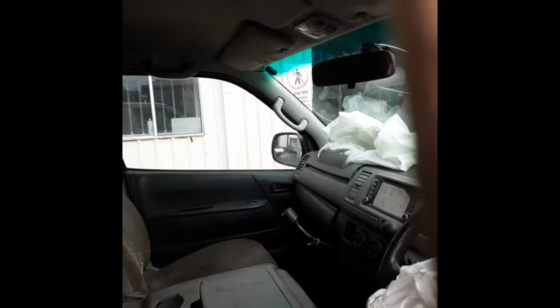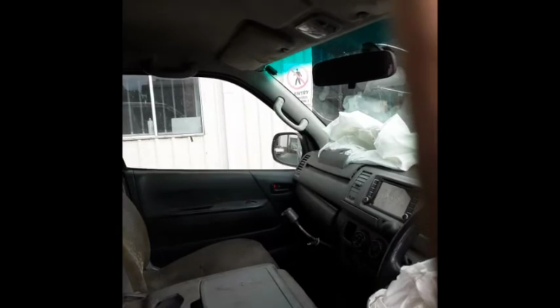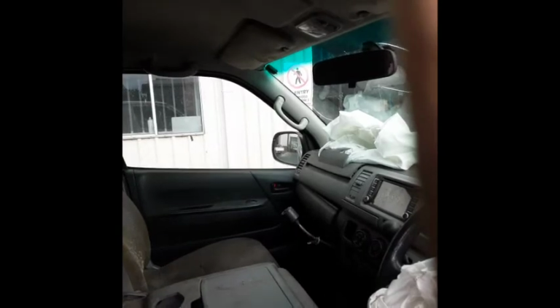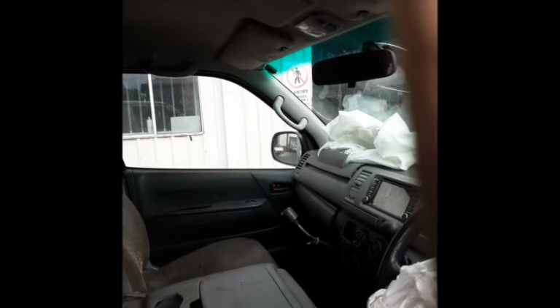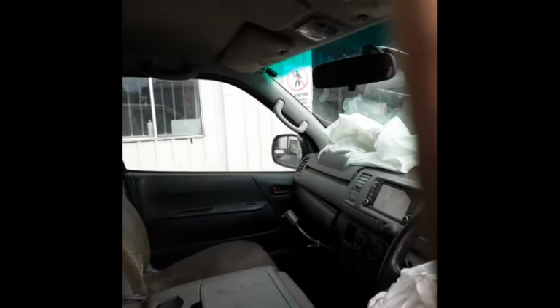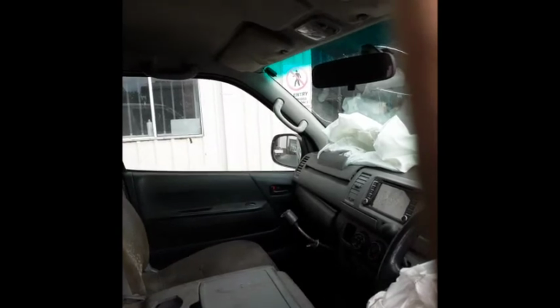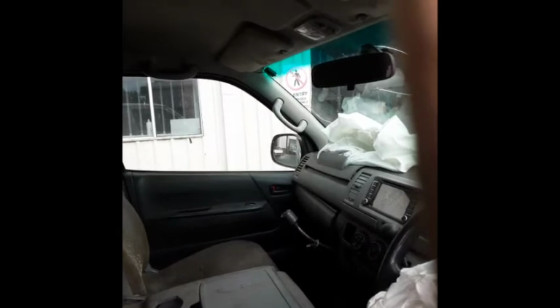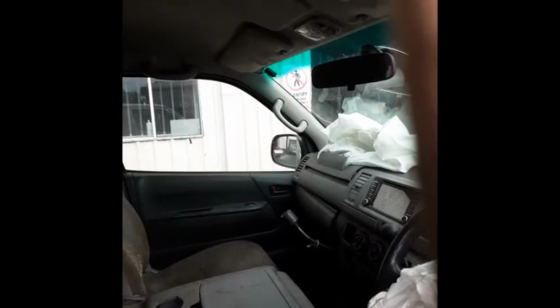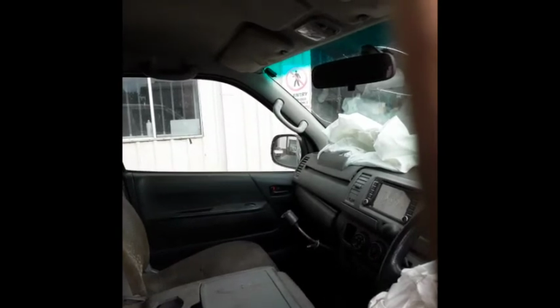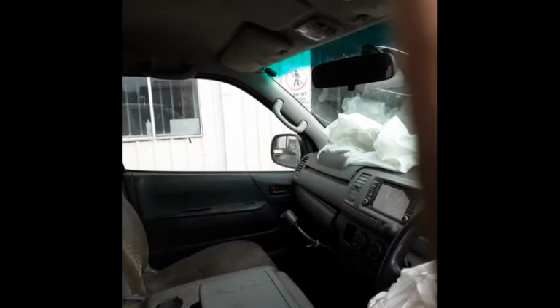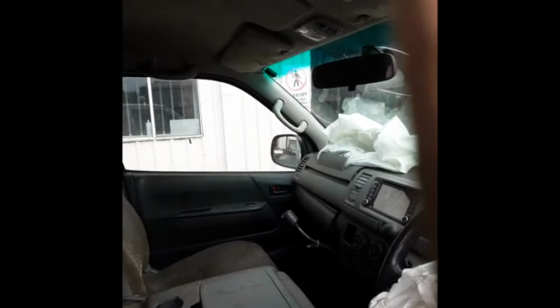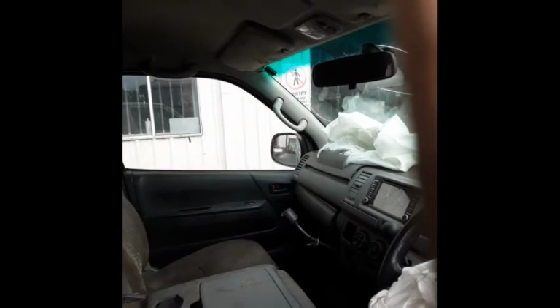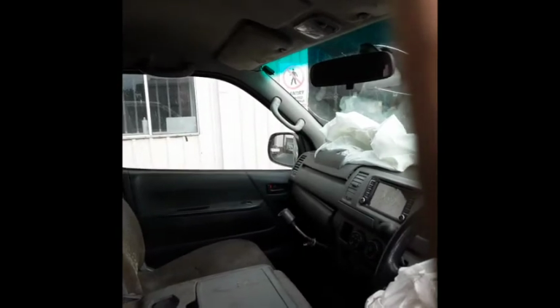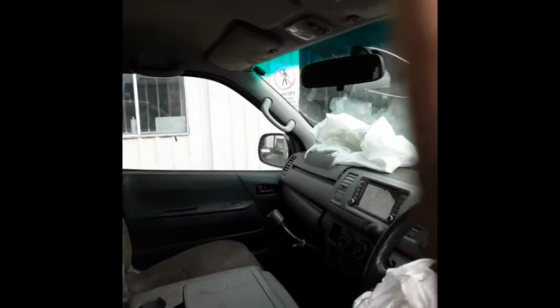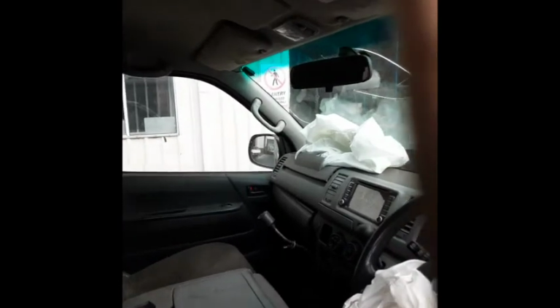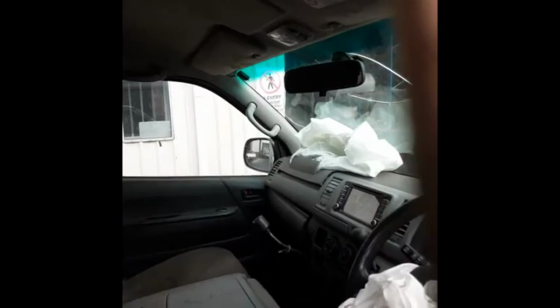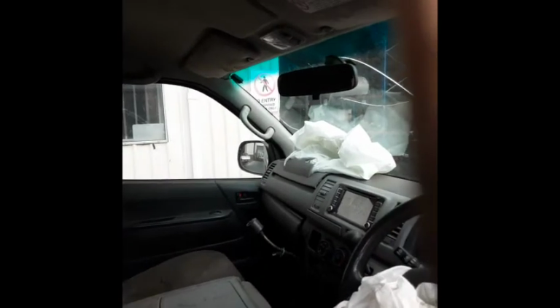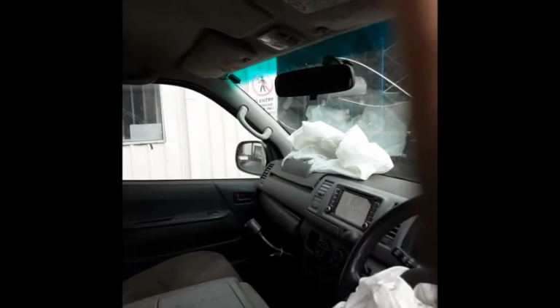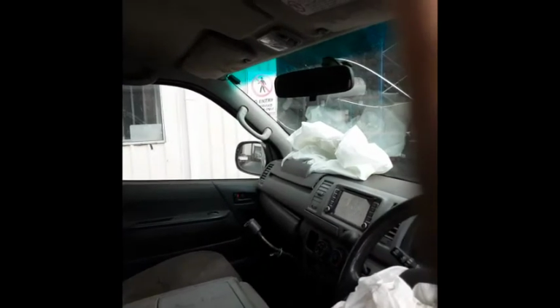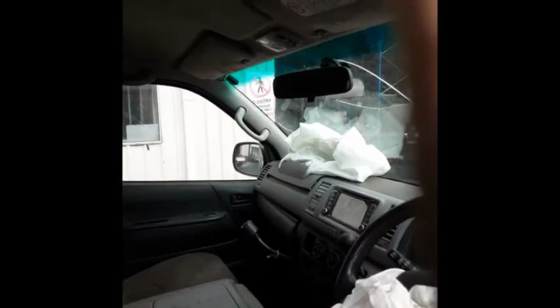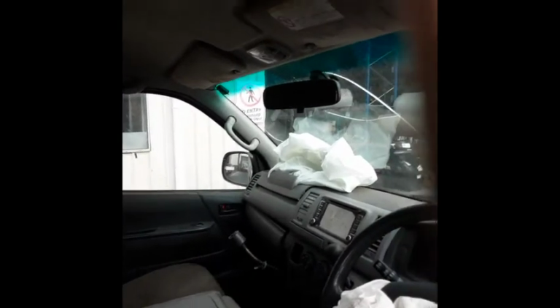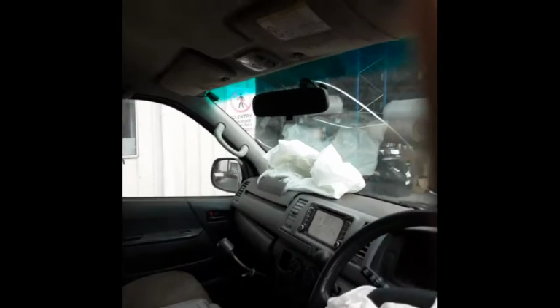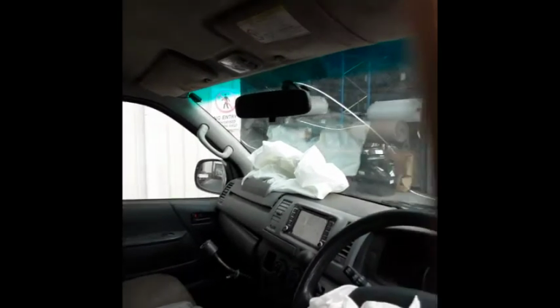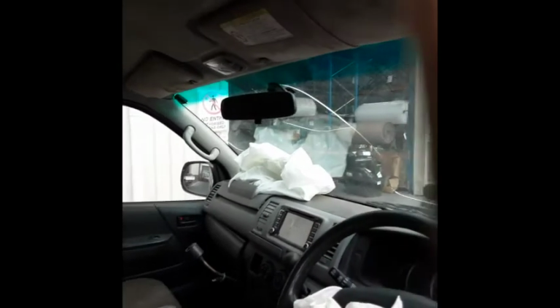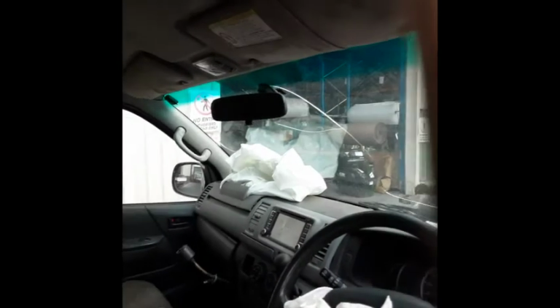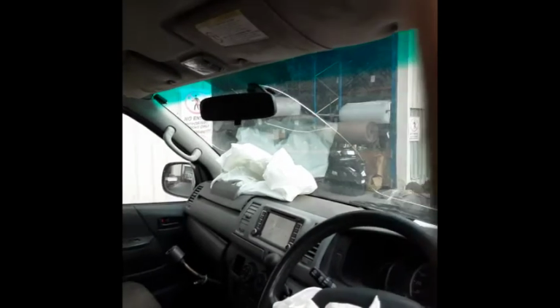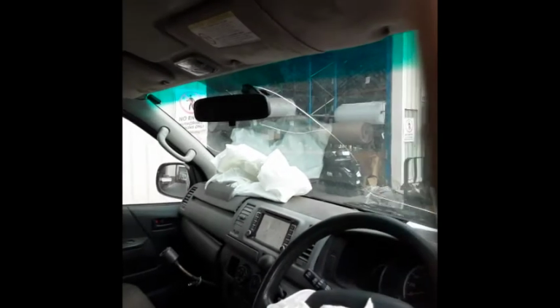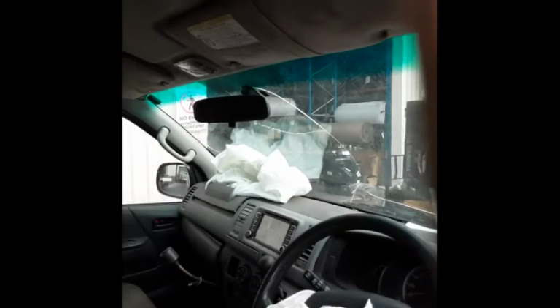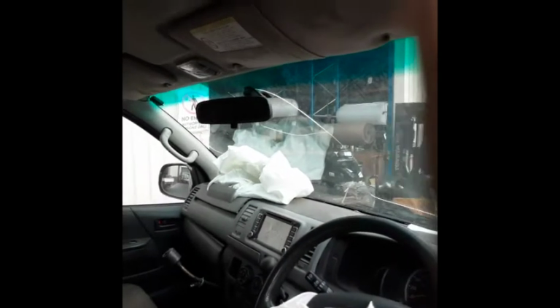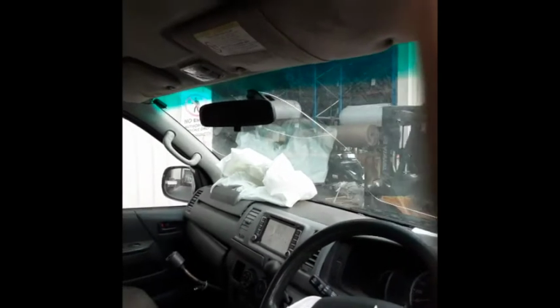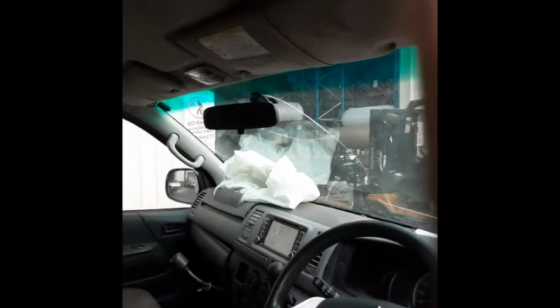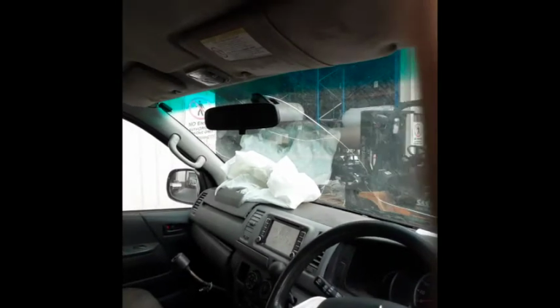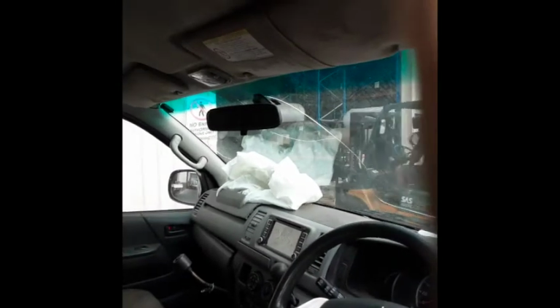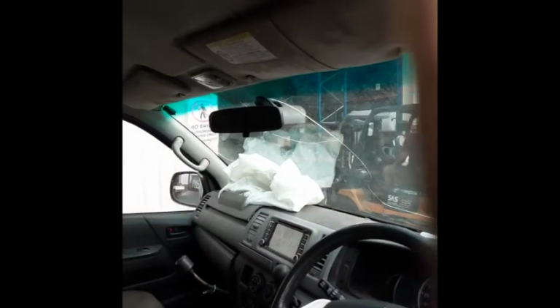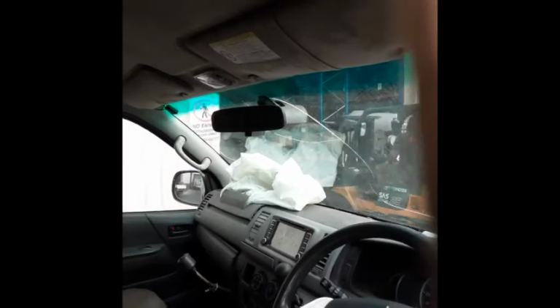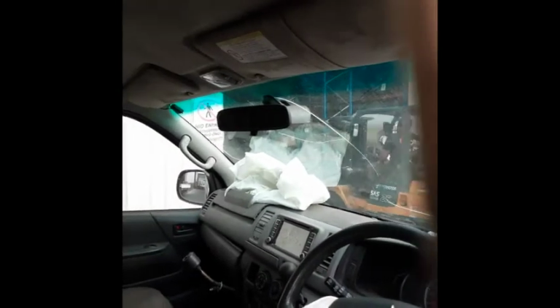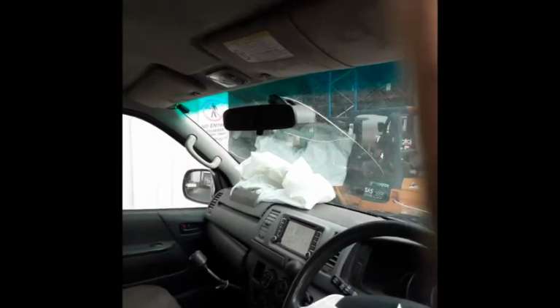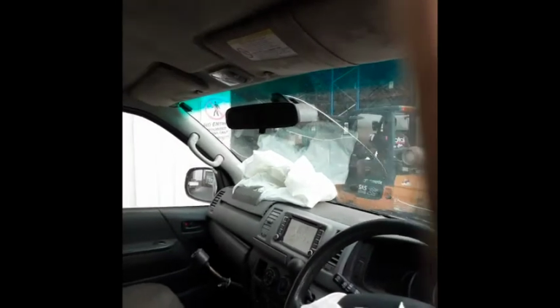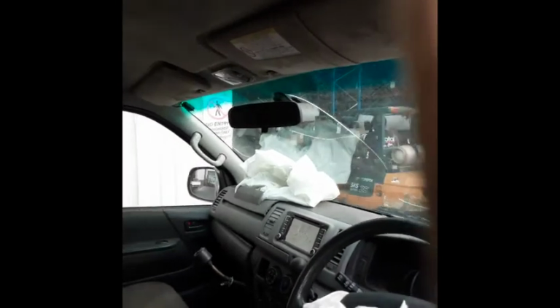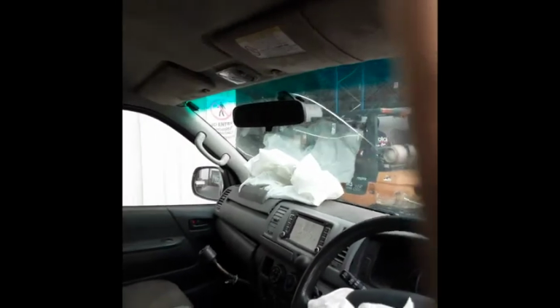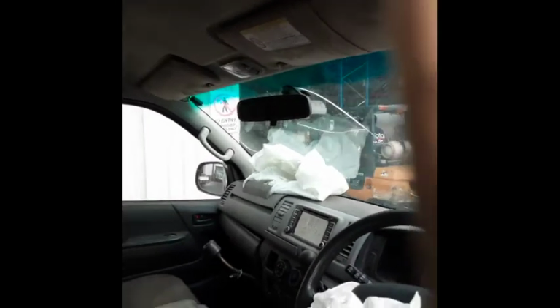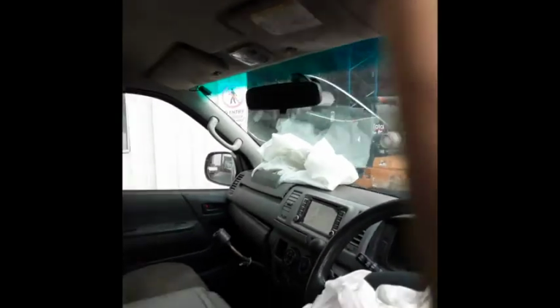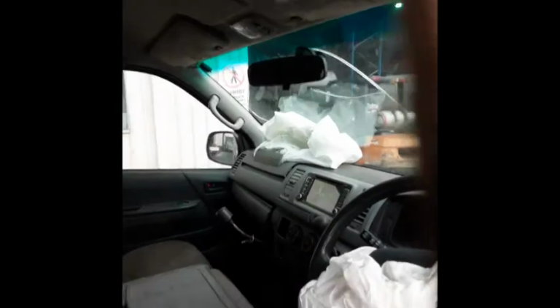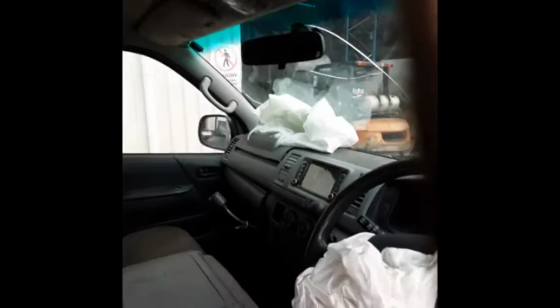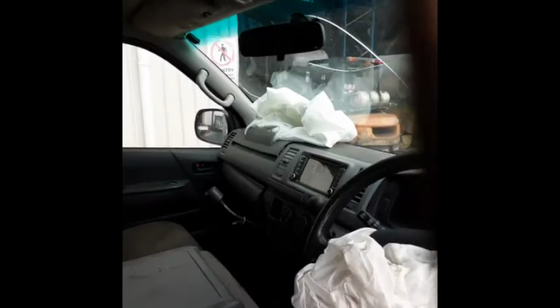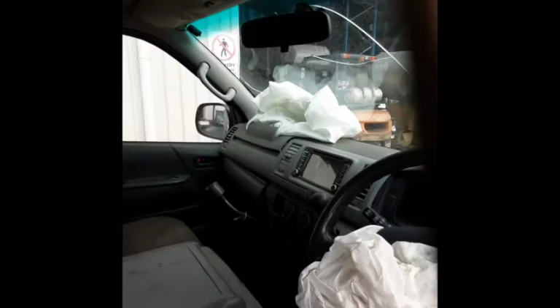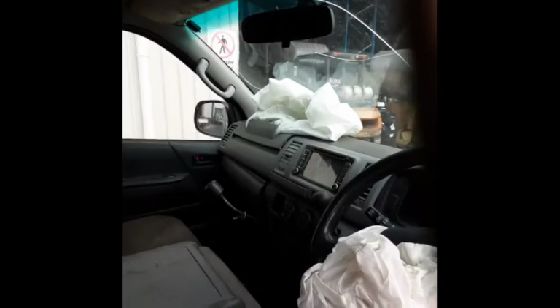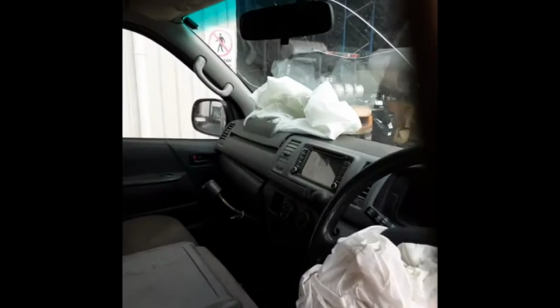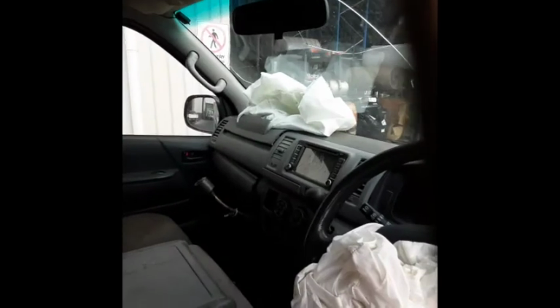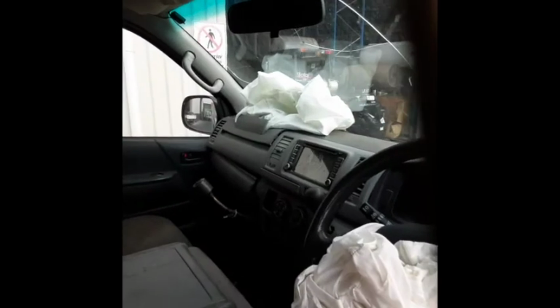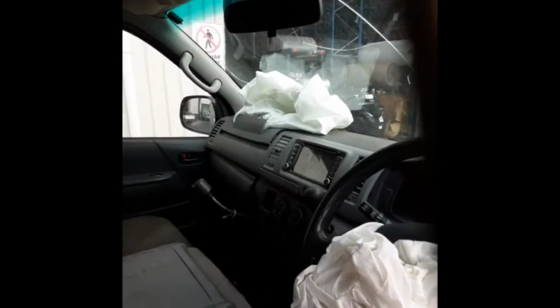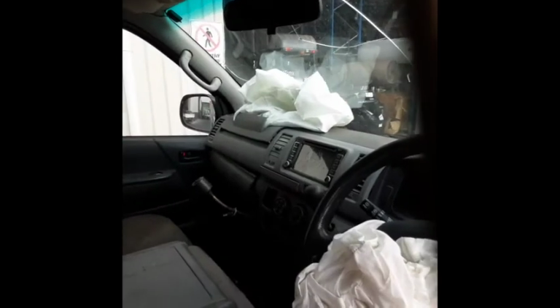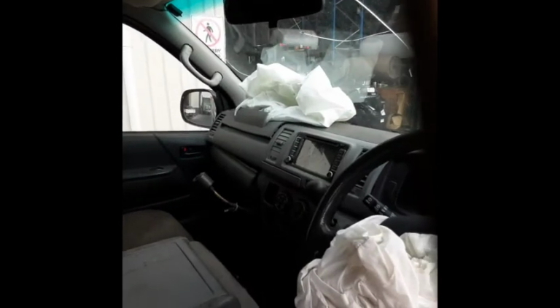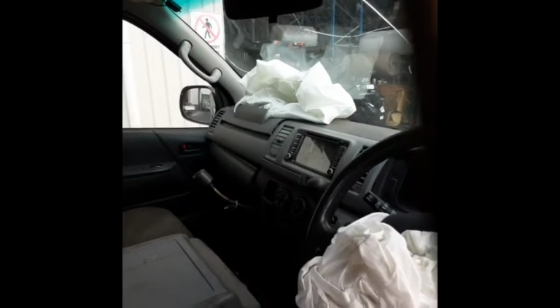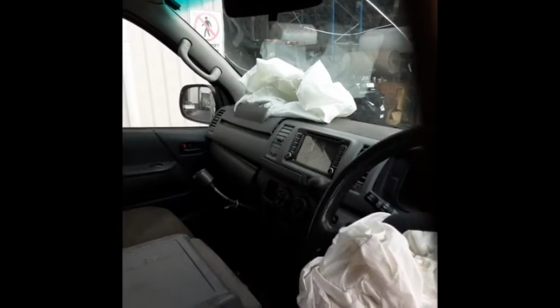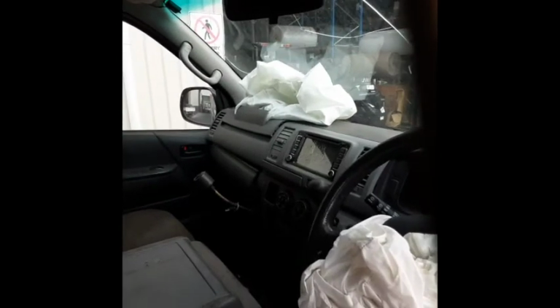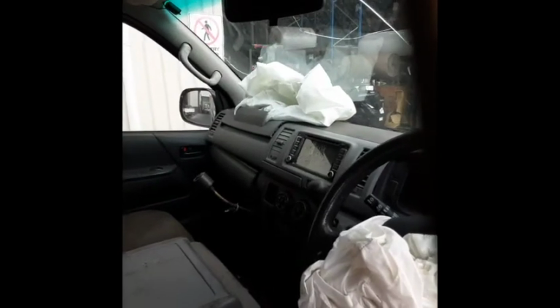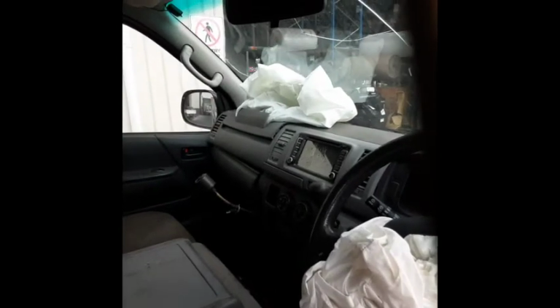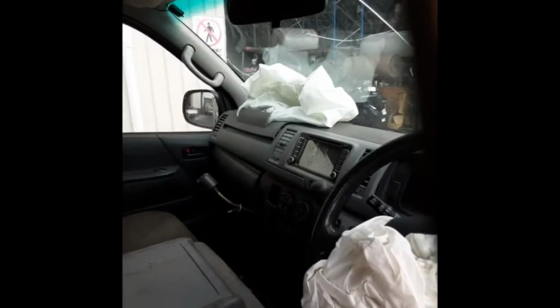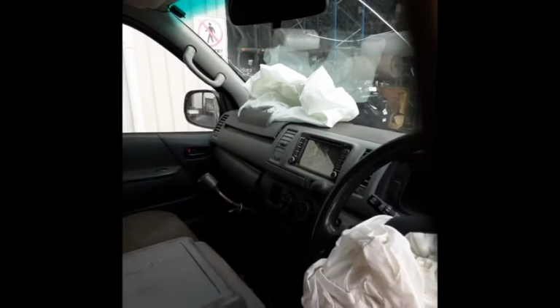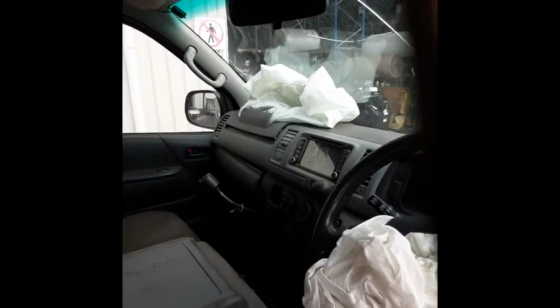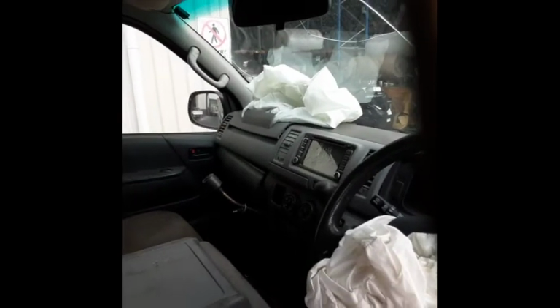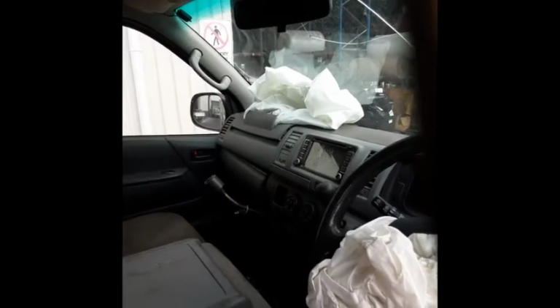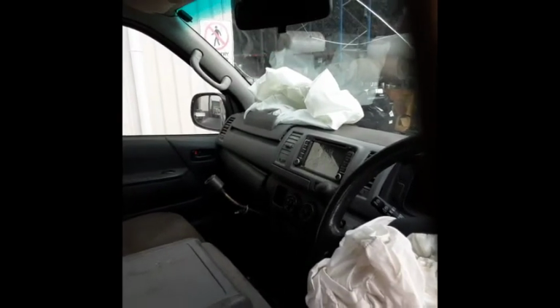Passenger side sun visor, interior mirror, driver side sun visor. The radio was cracked in this accident. Passenger side front.